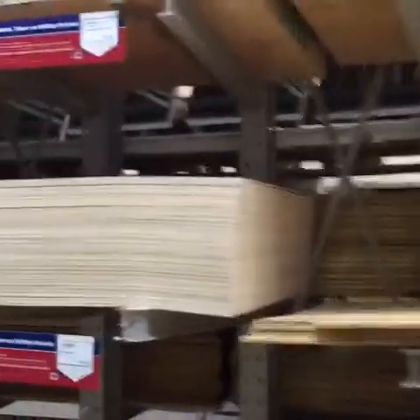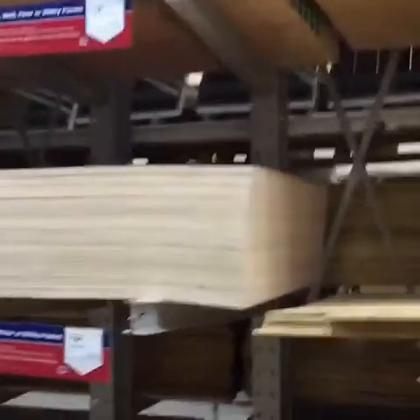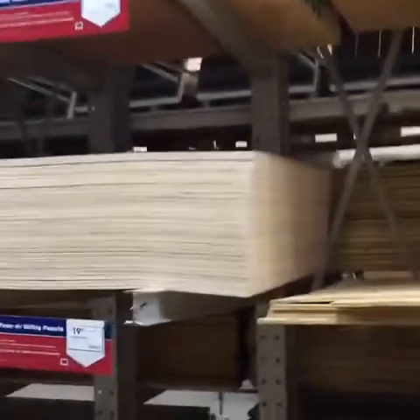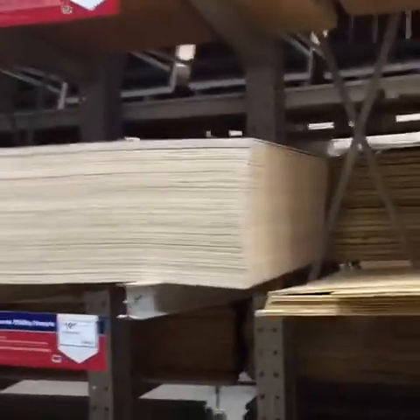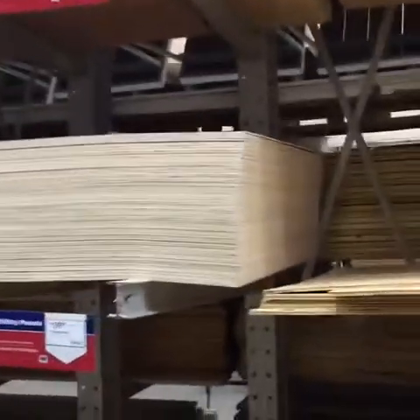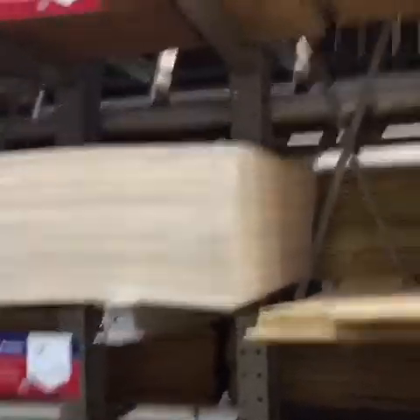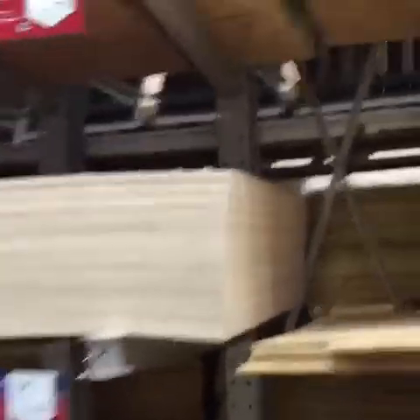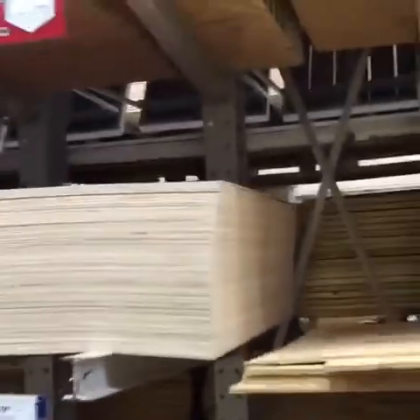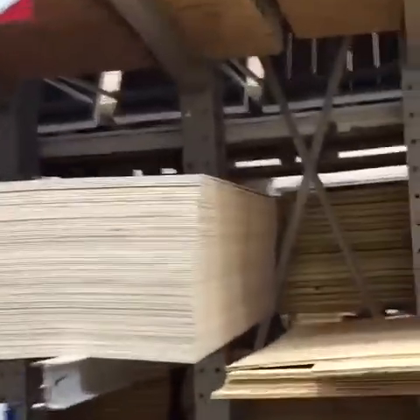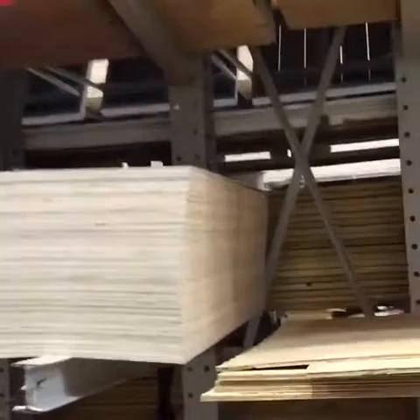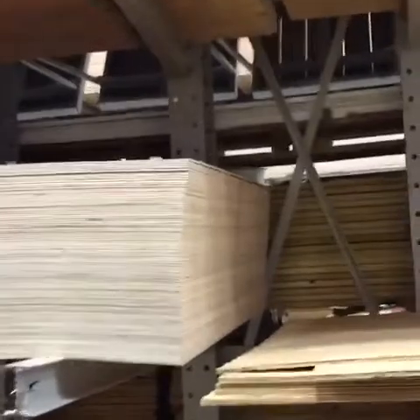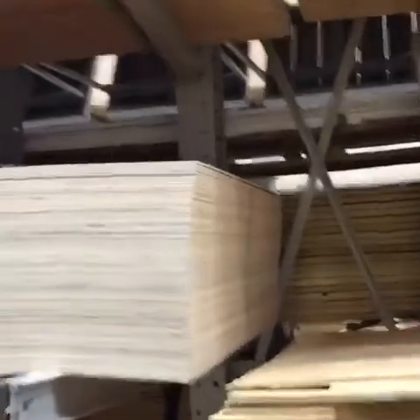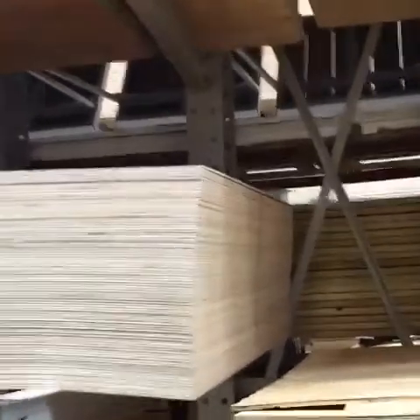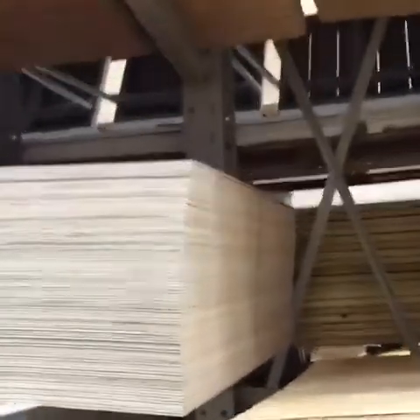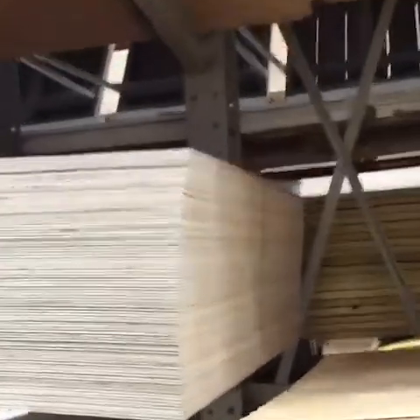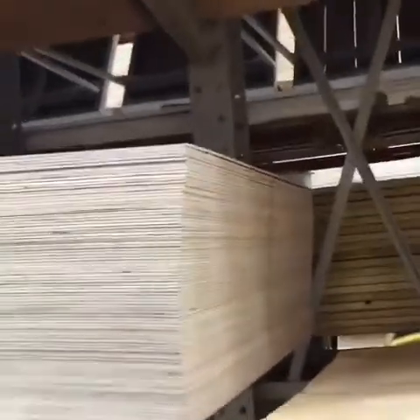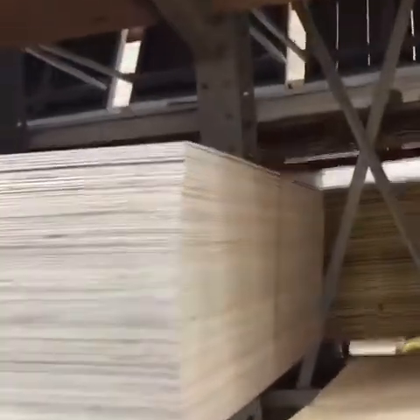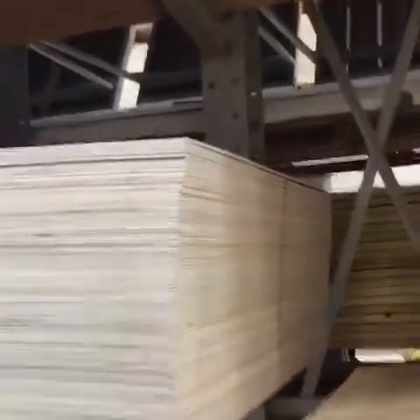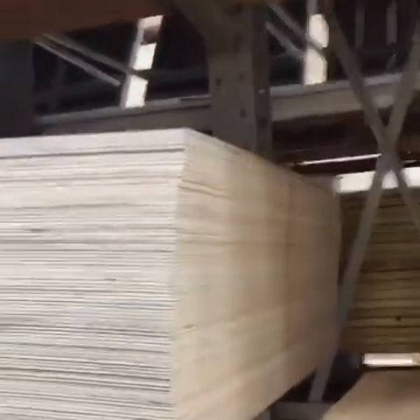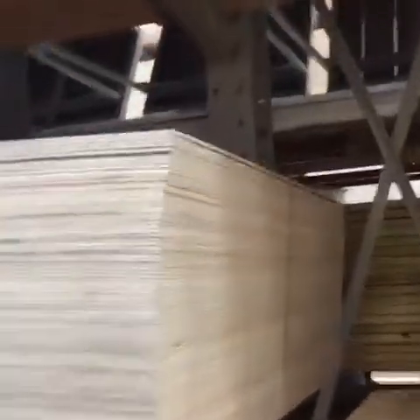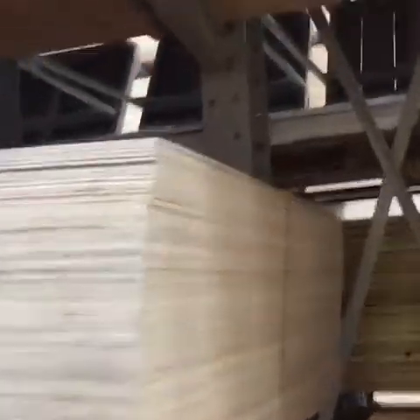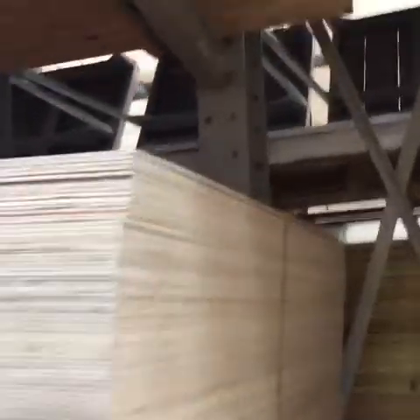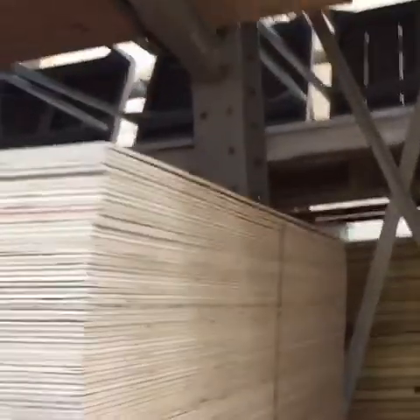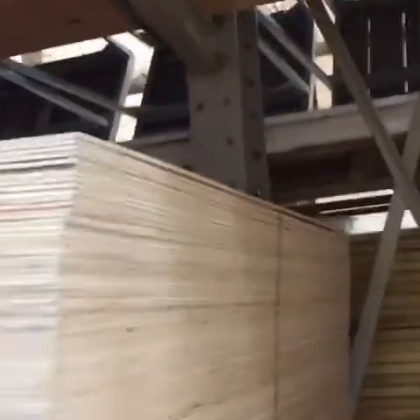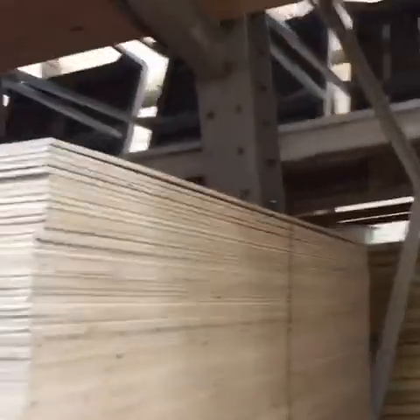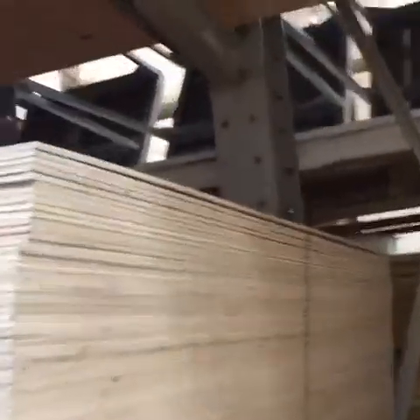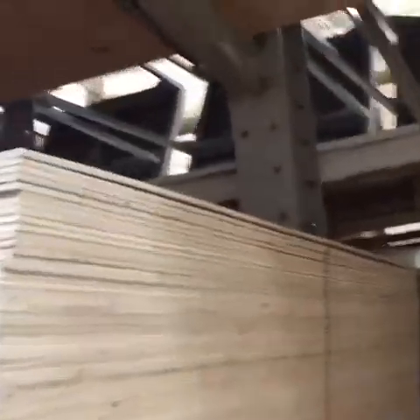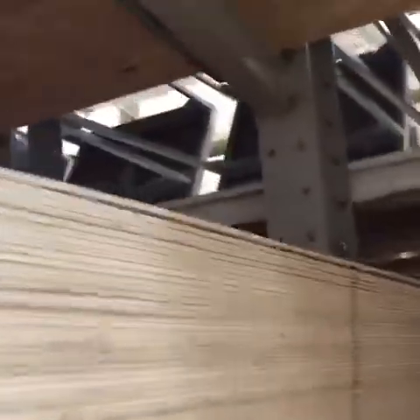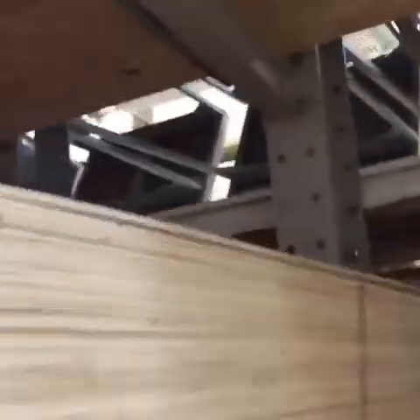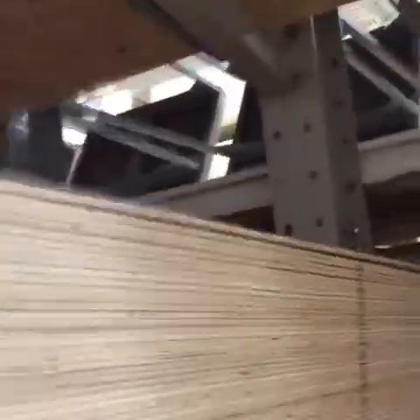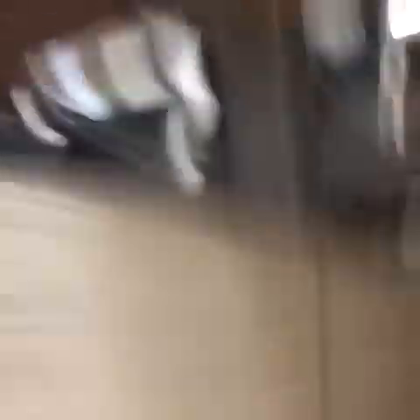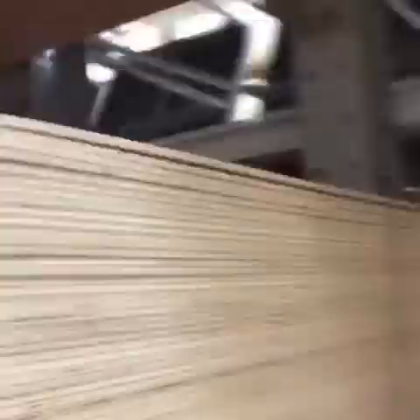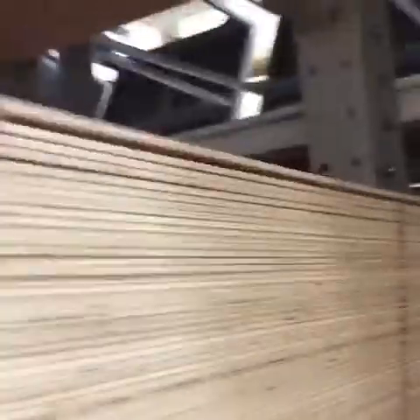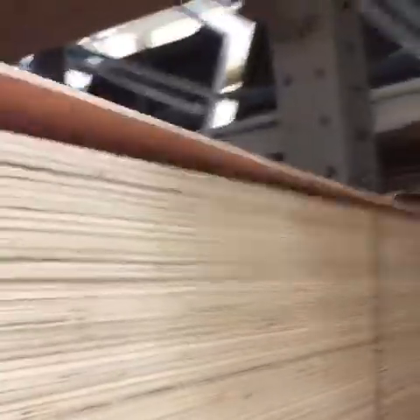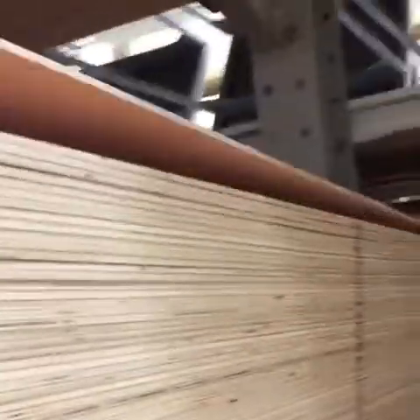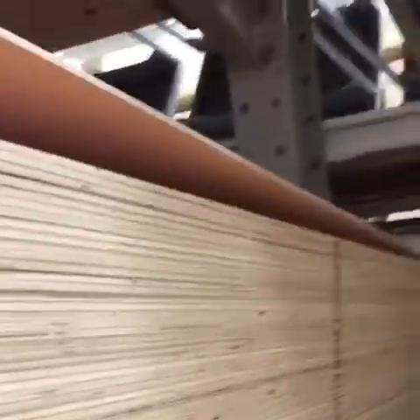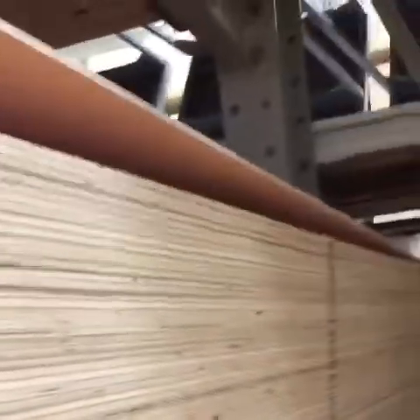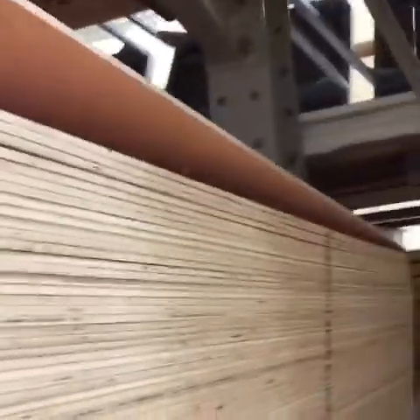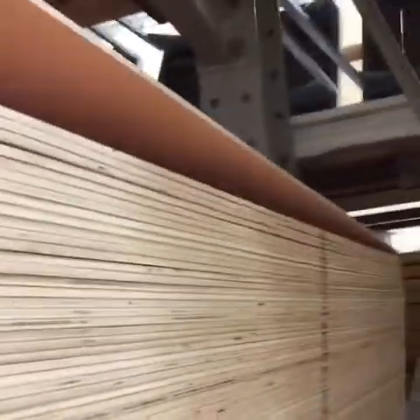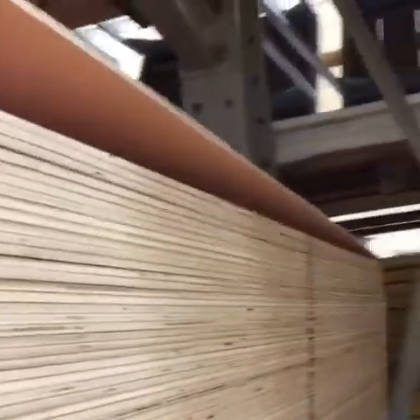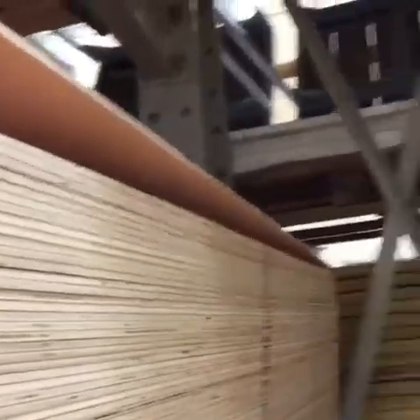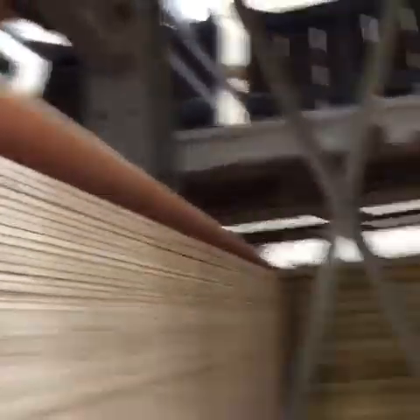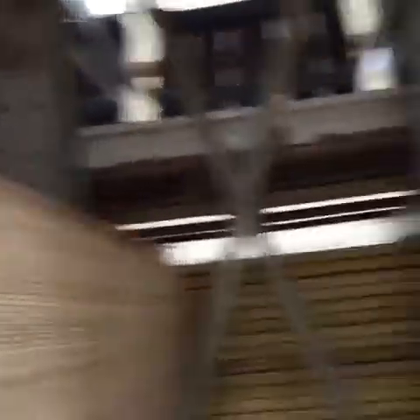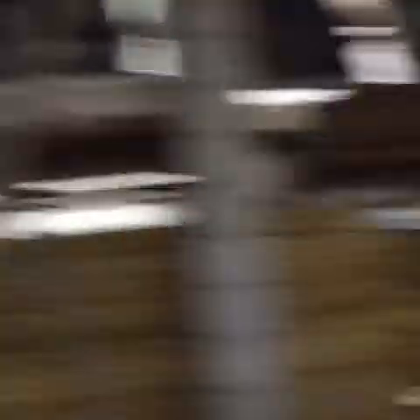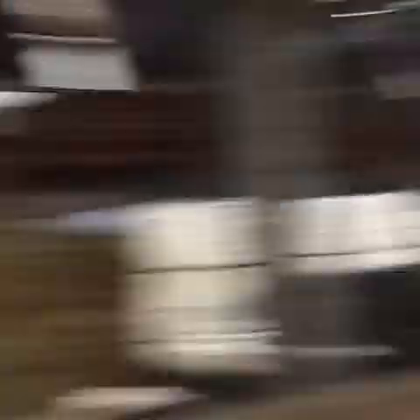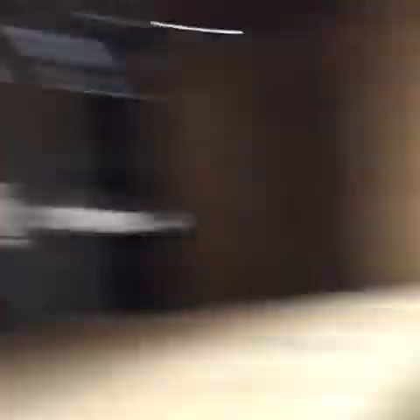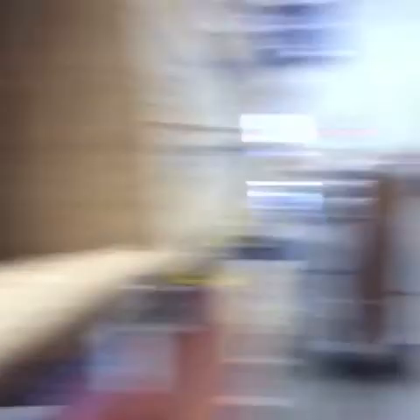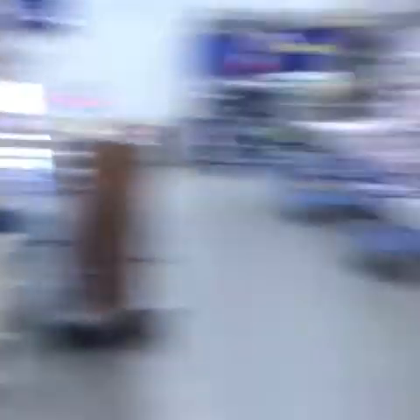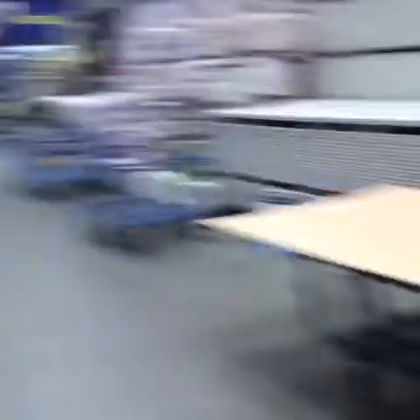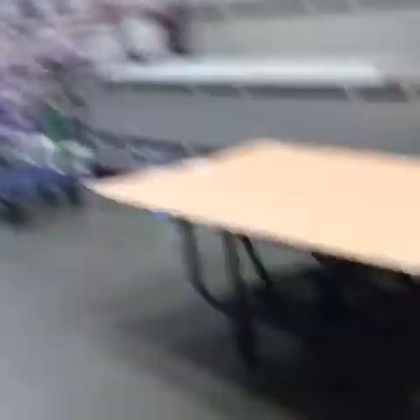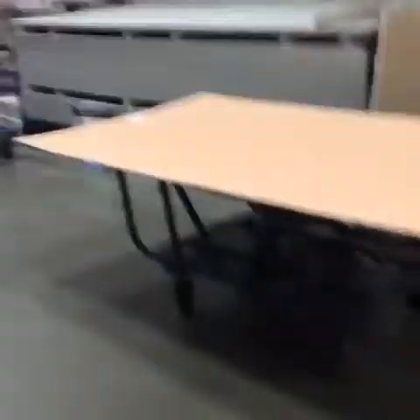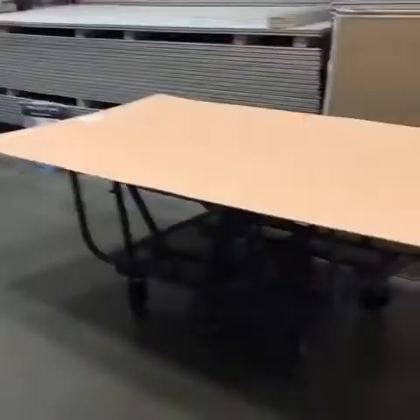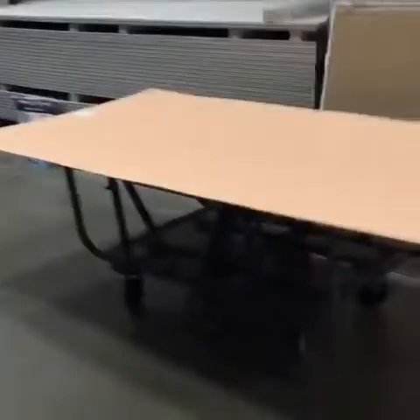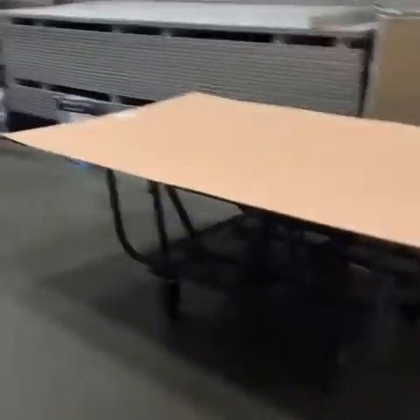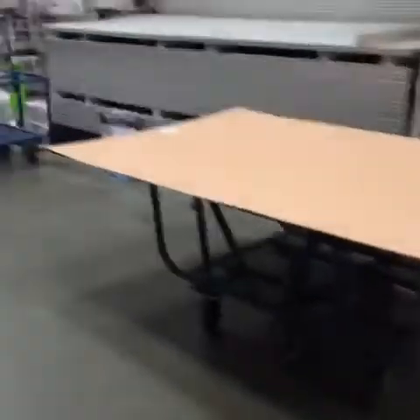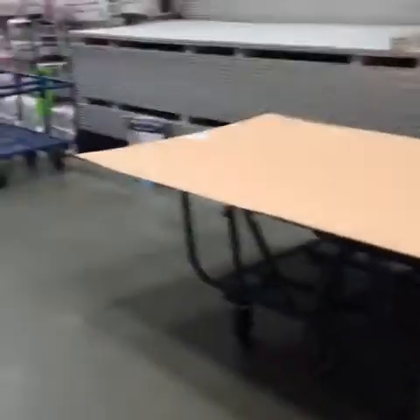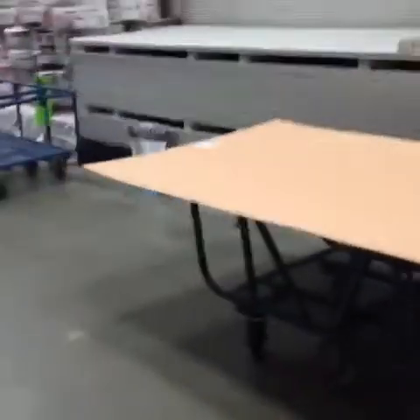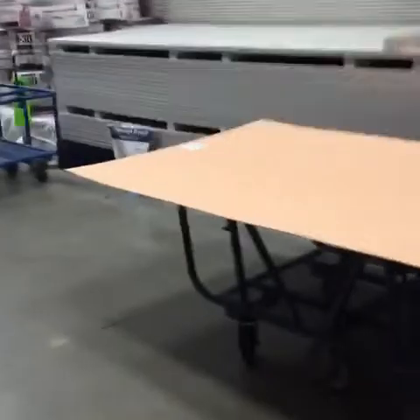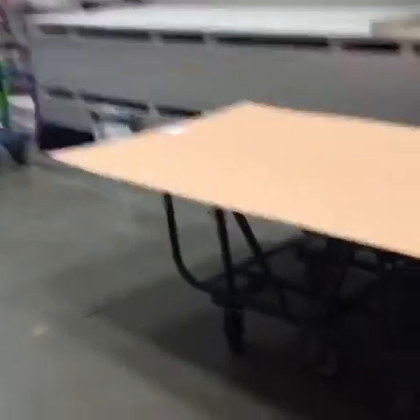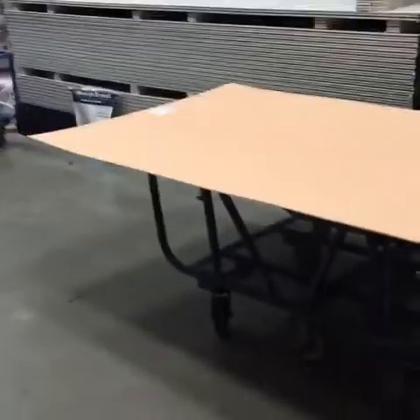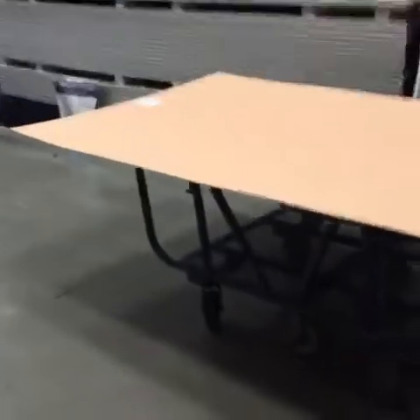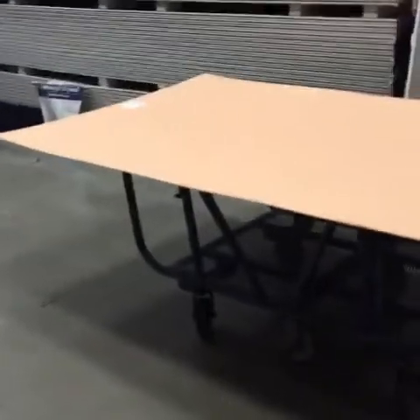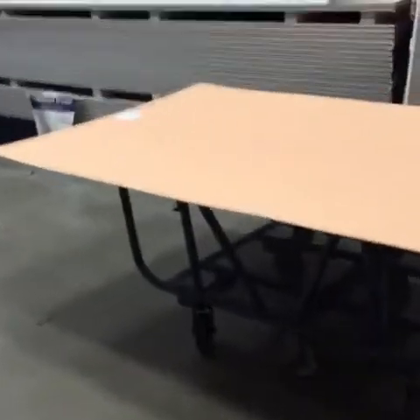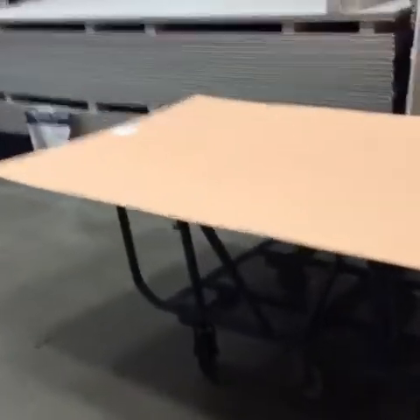I opted for this pine right here. It's cheap and sturdy enough for what we're doing, and we have plenty — I got it for $20.